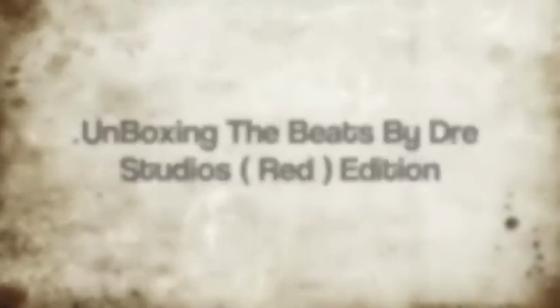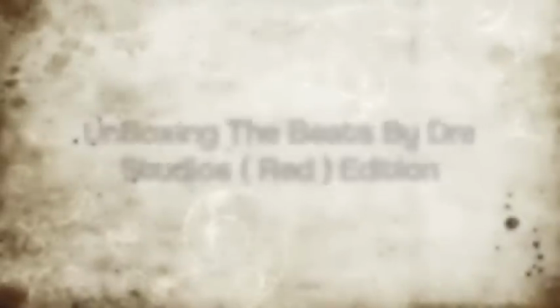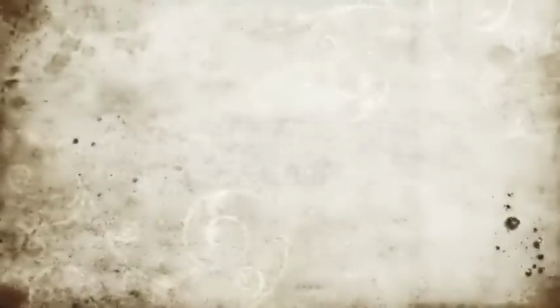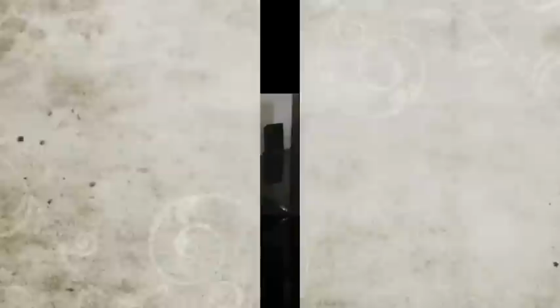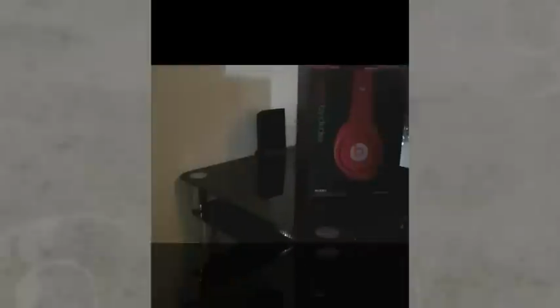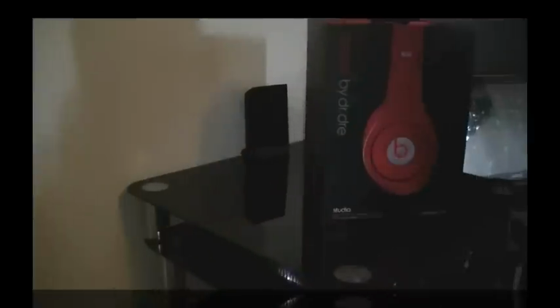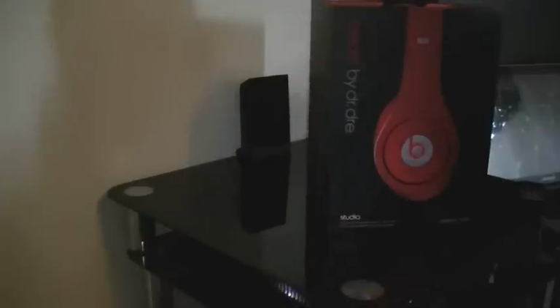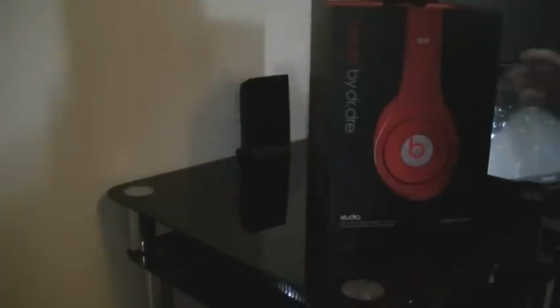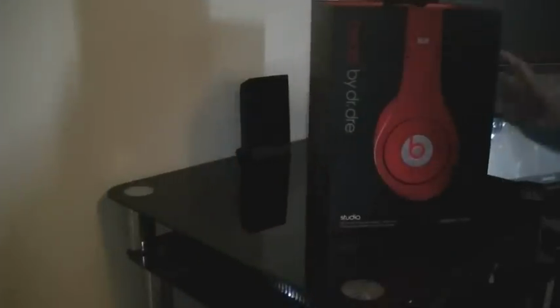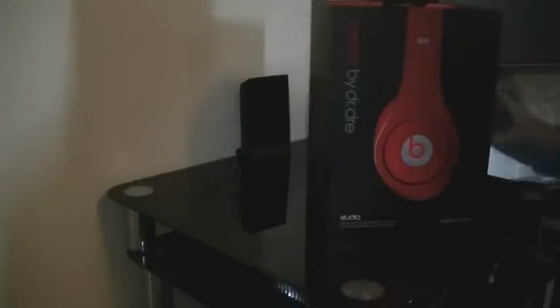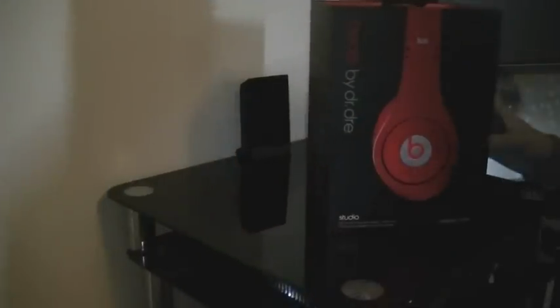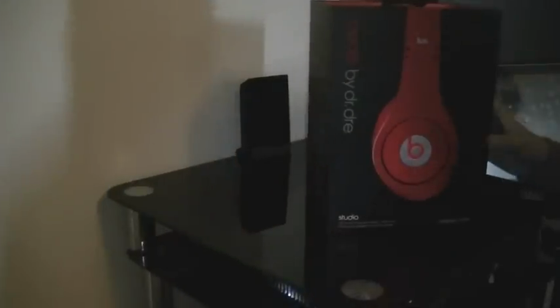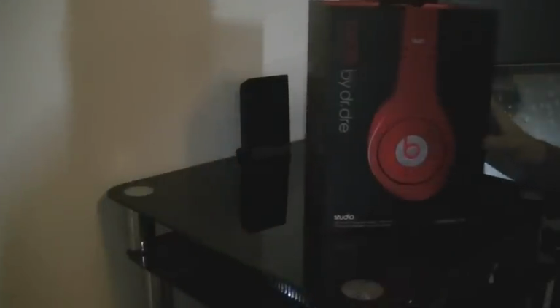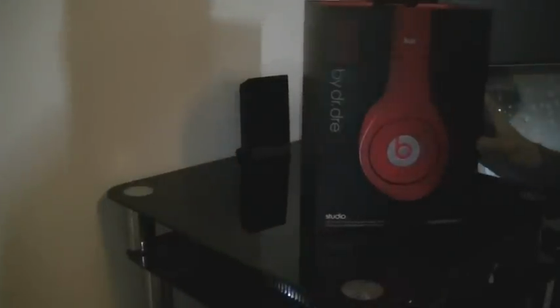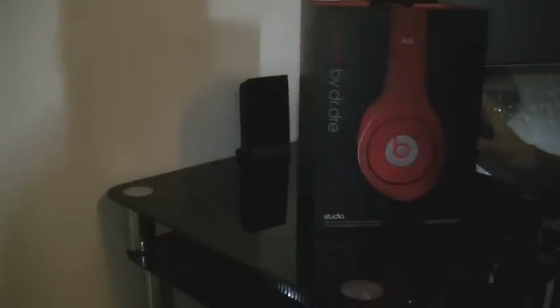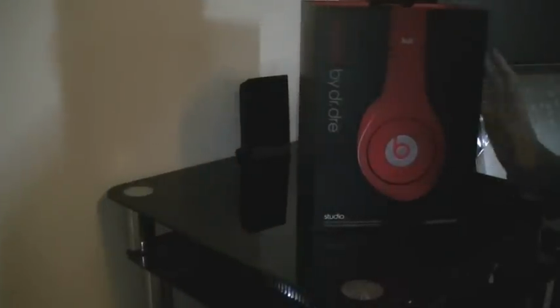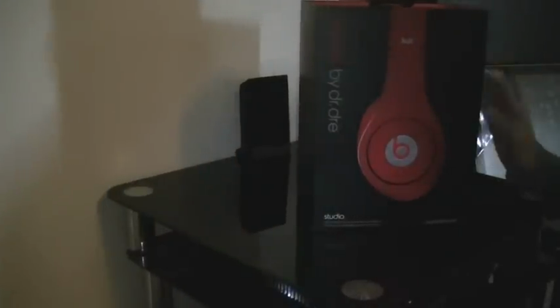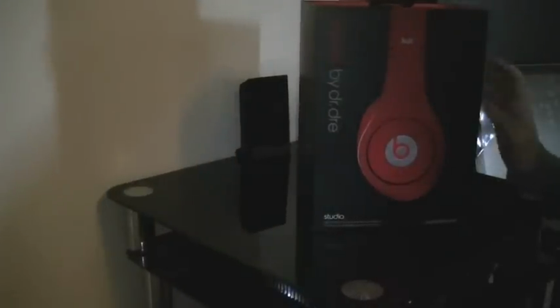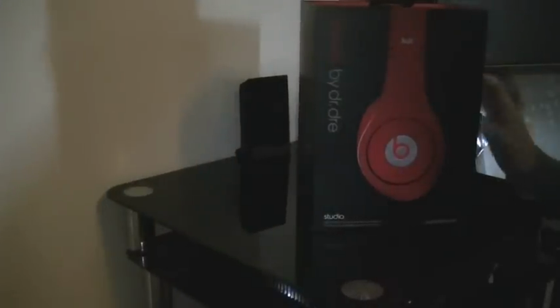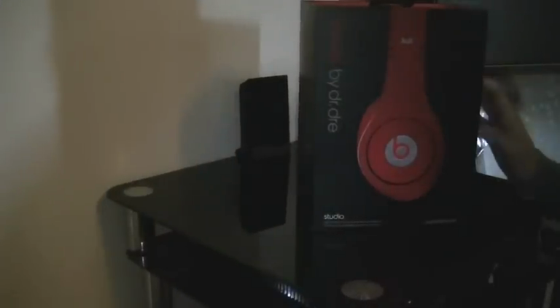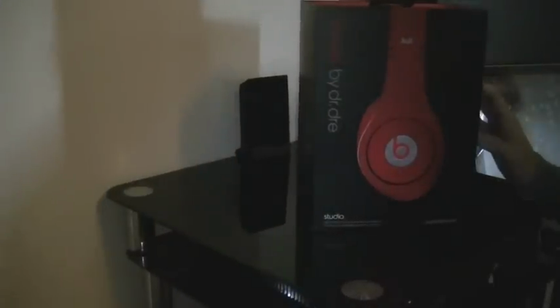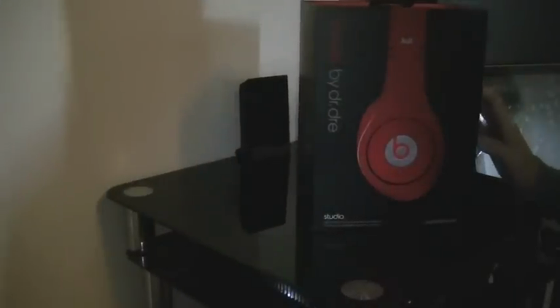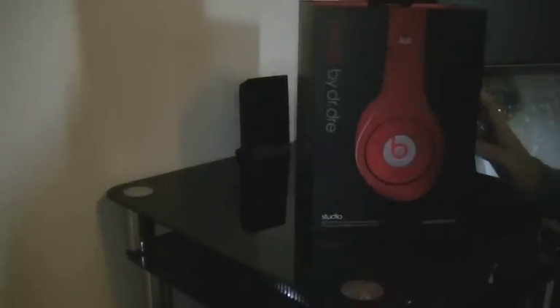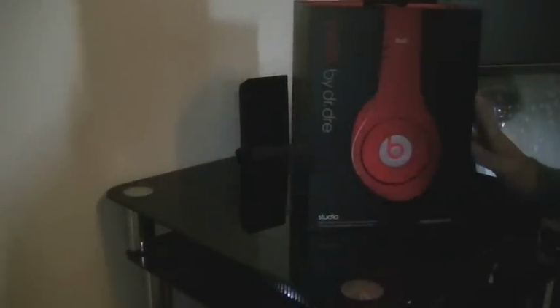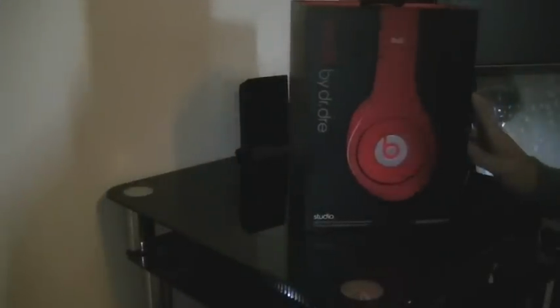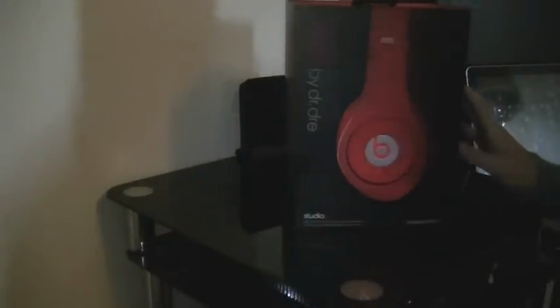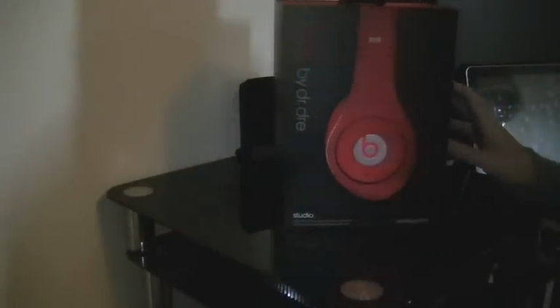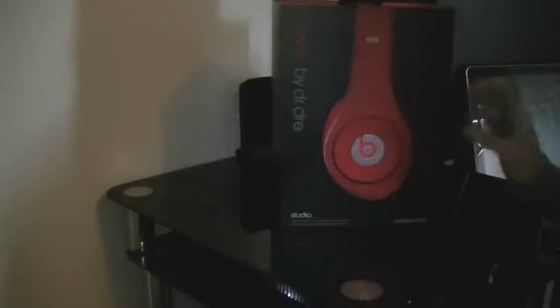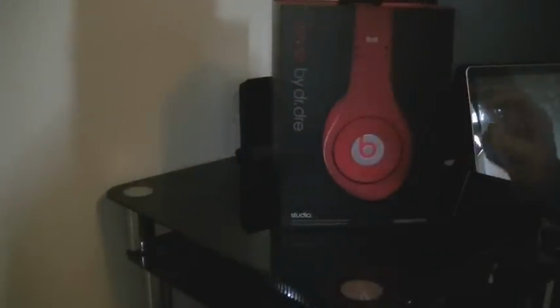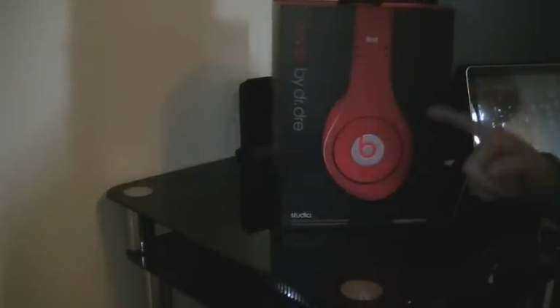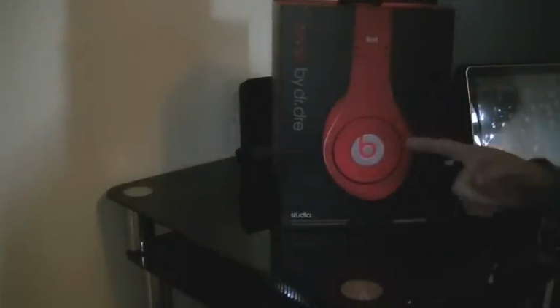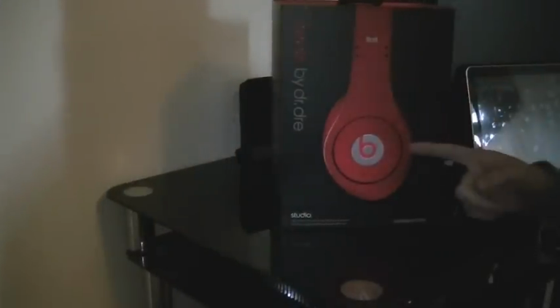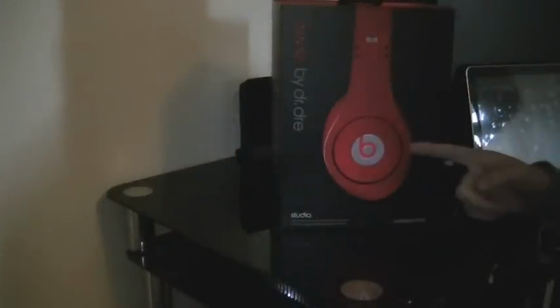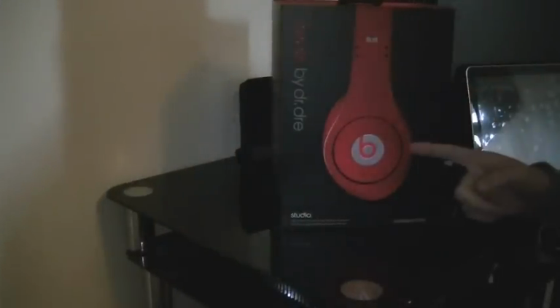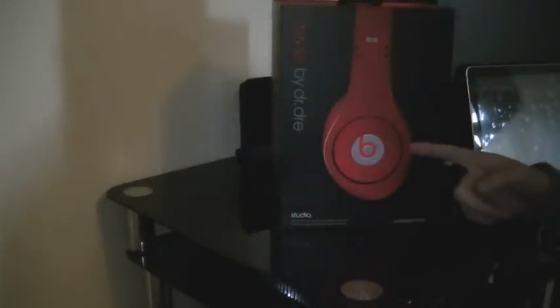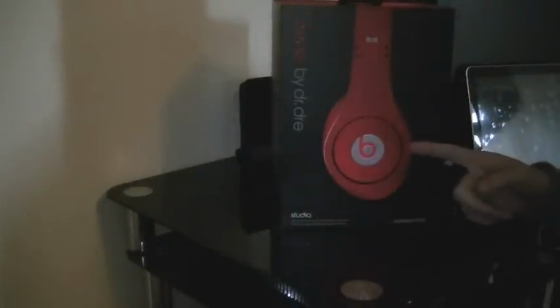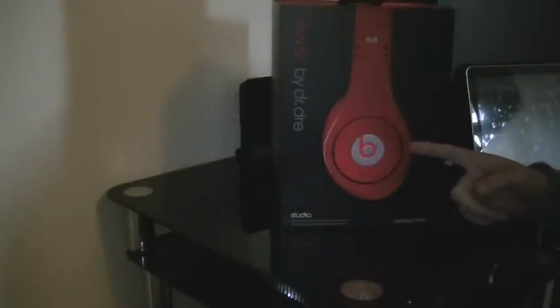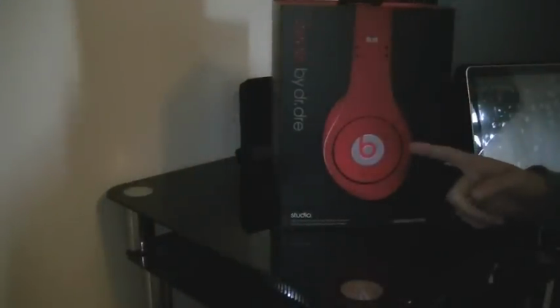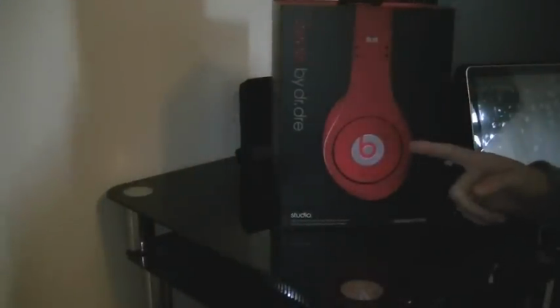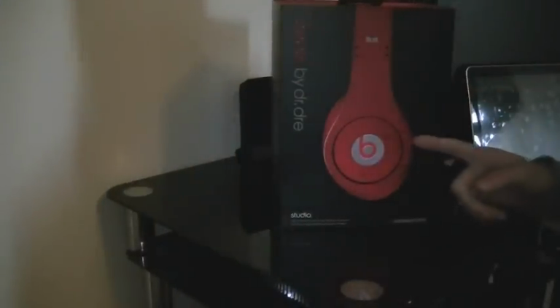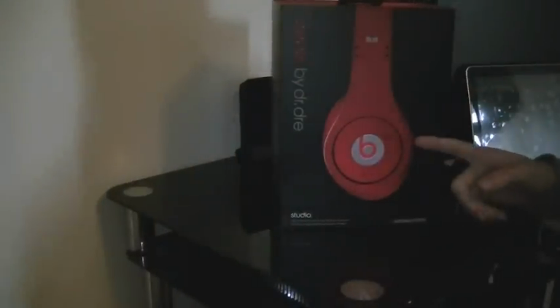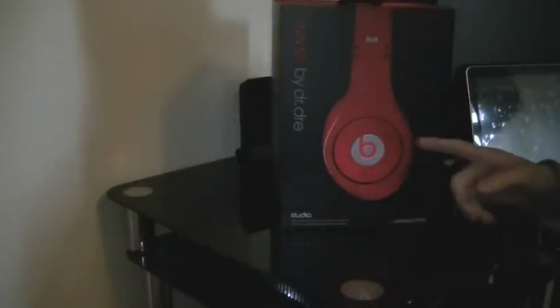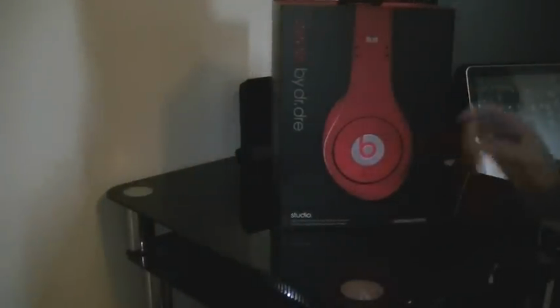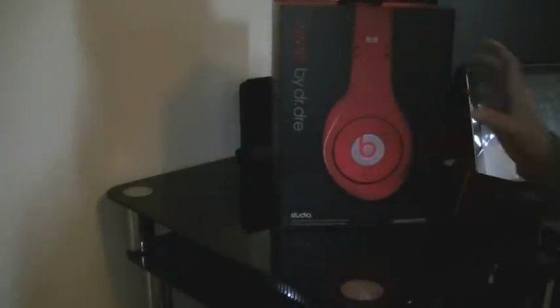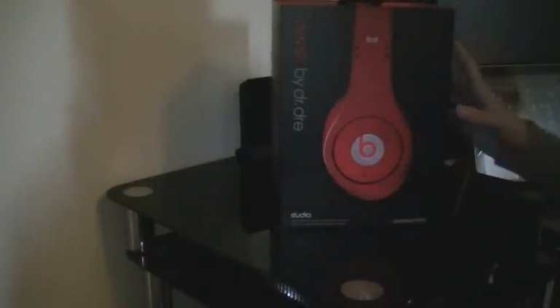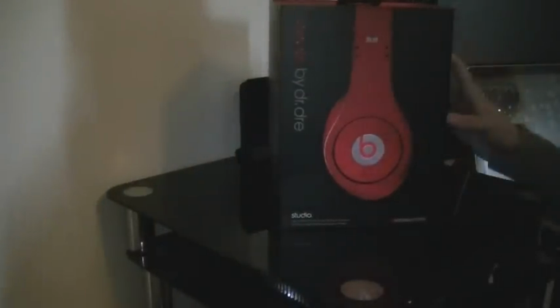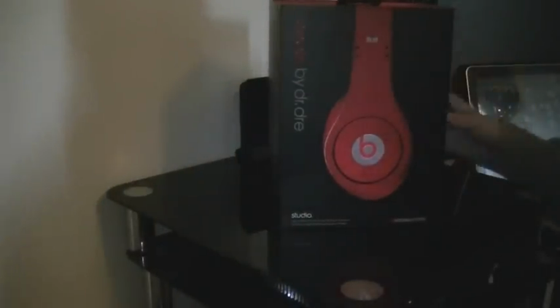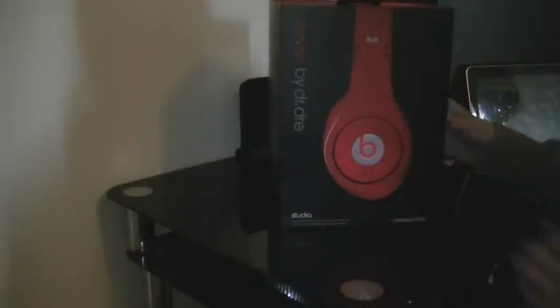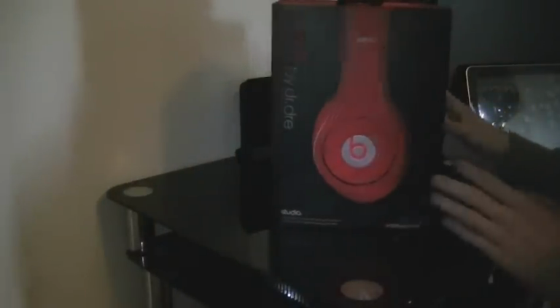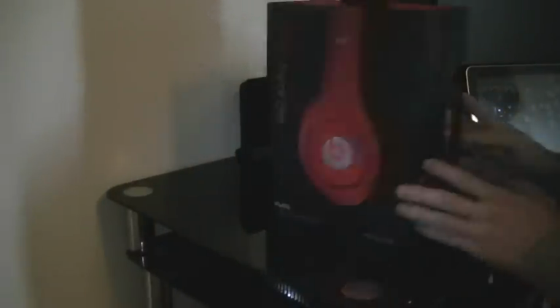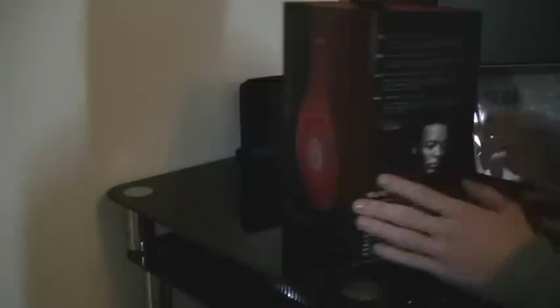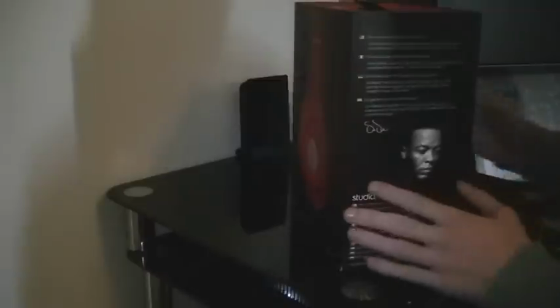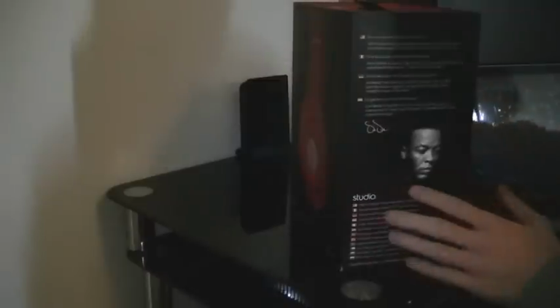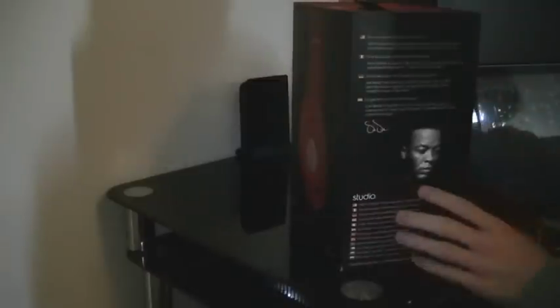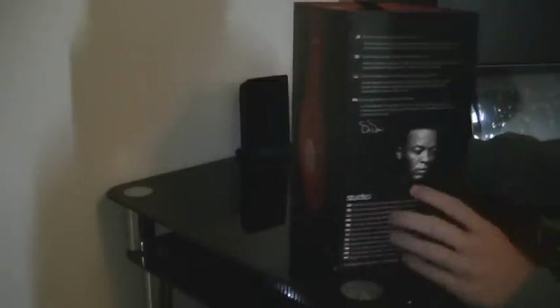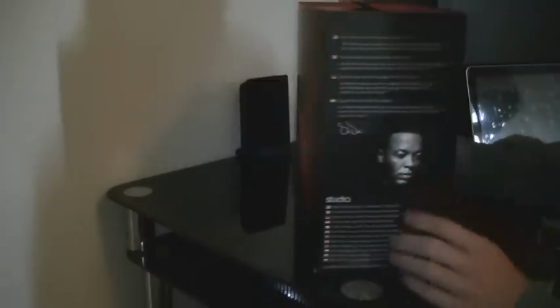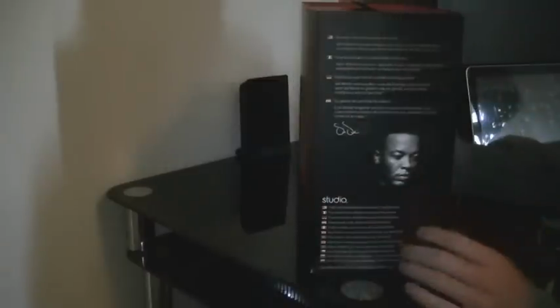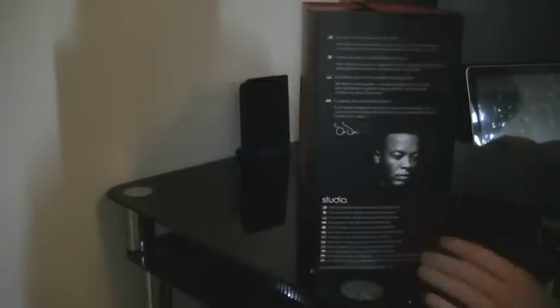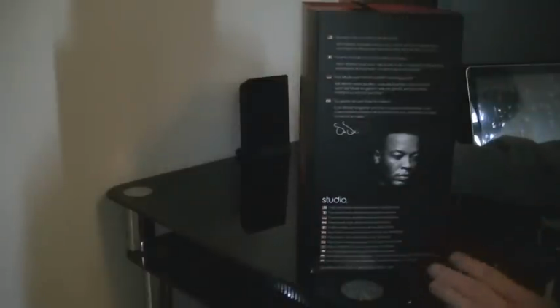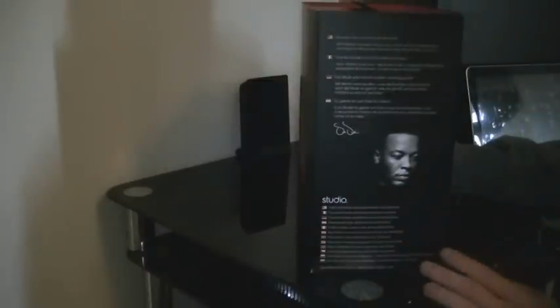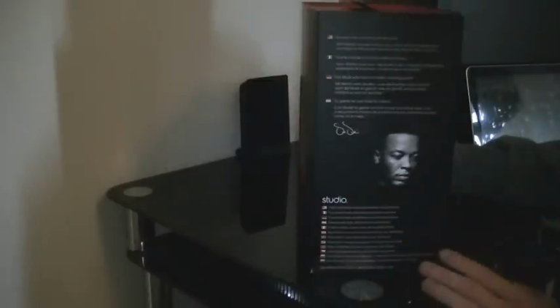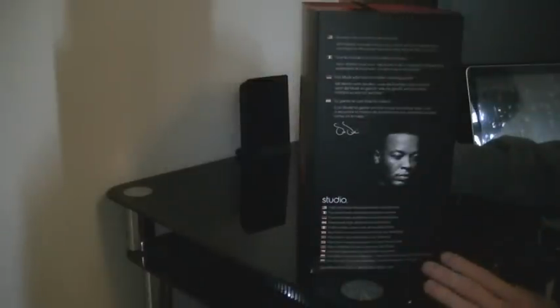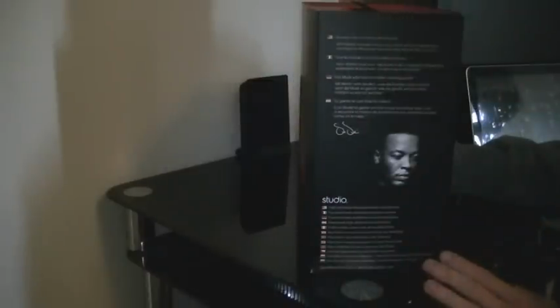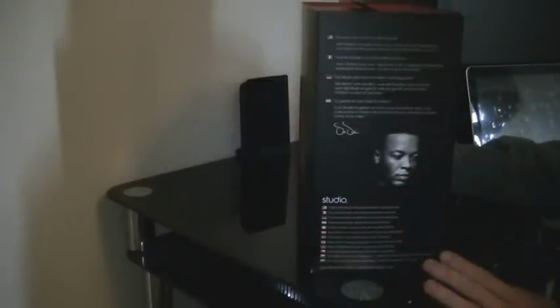Hey guys, it's Tech Geek Week 1, Episode 4, bringing you the Beats by Dre Studios Red Edition.